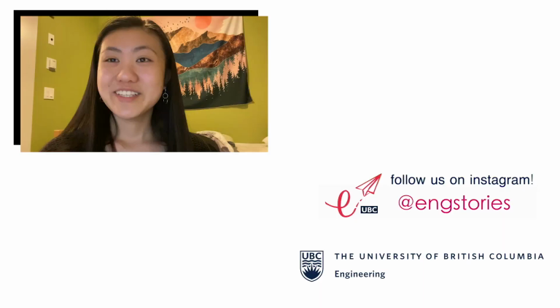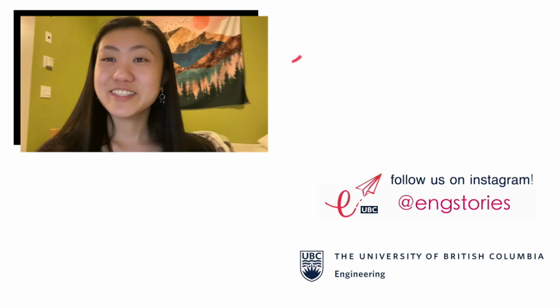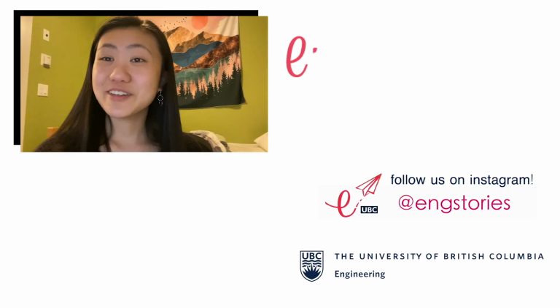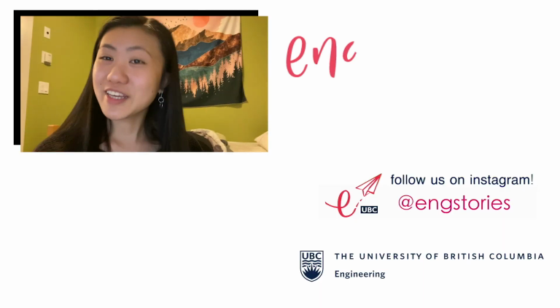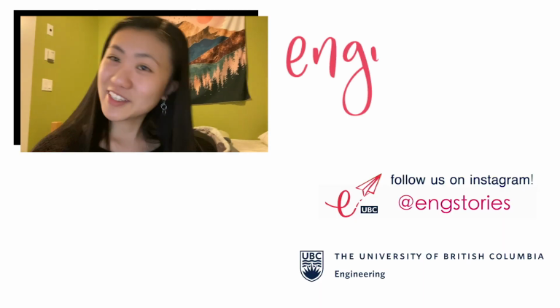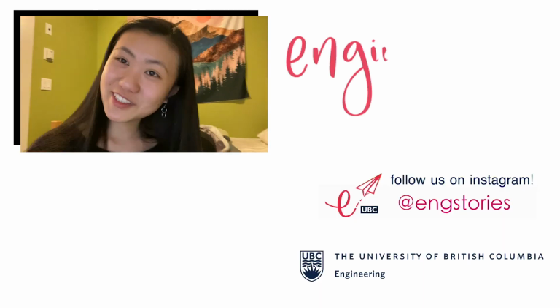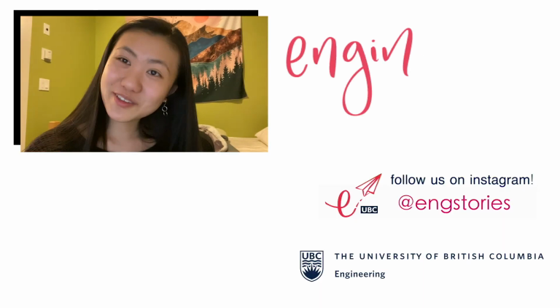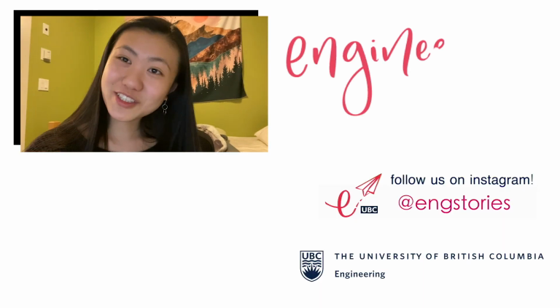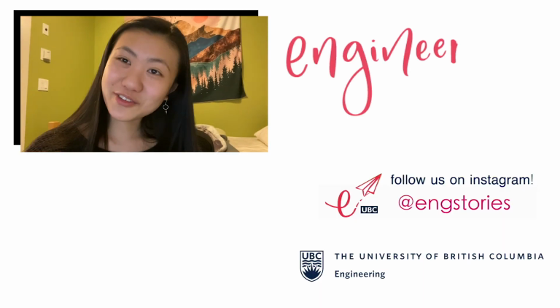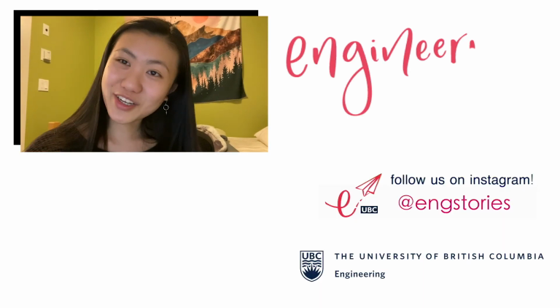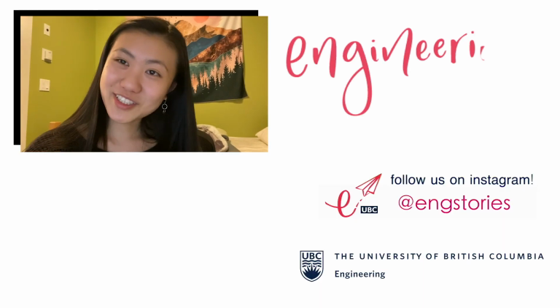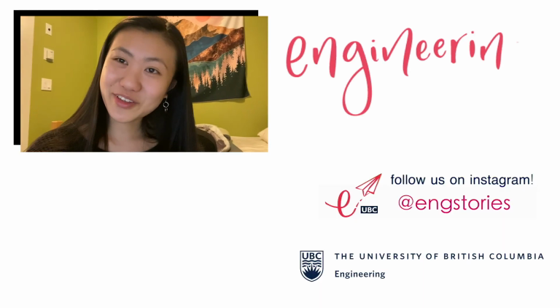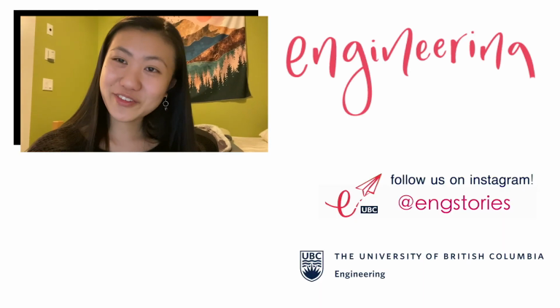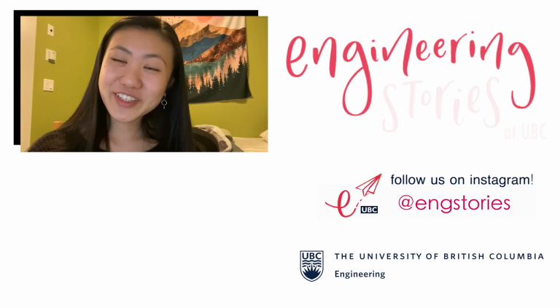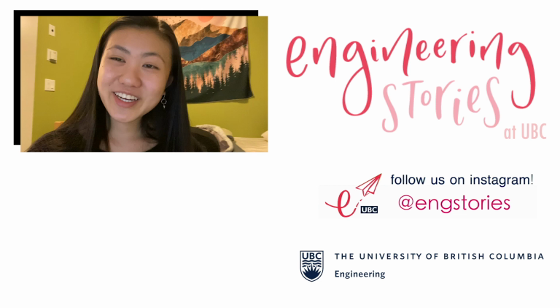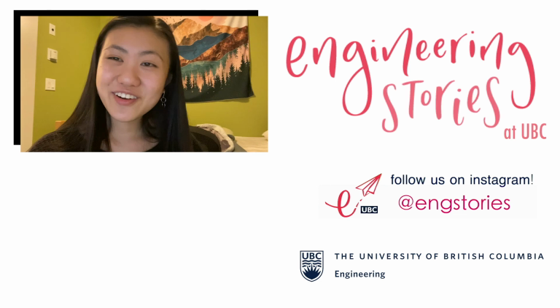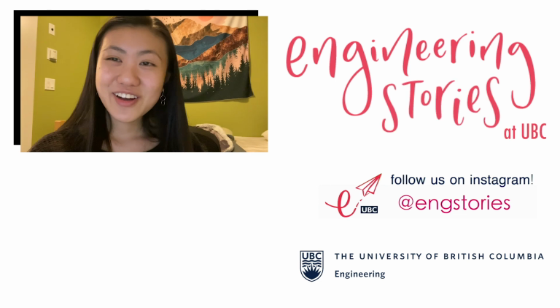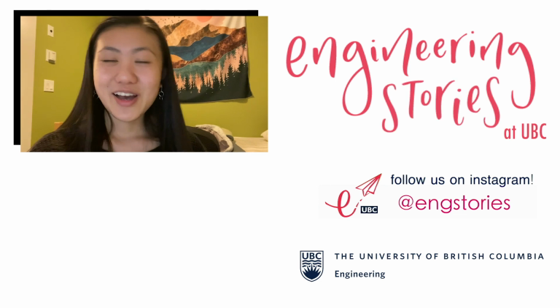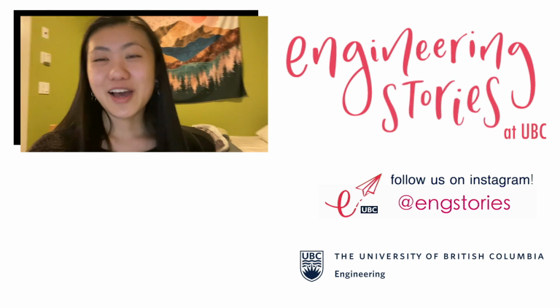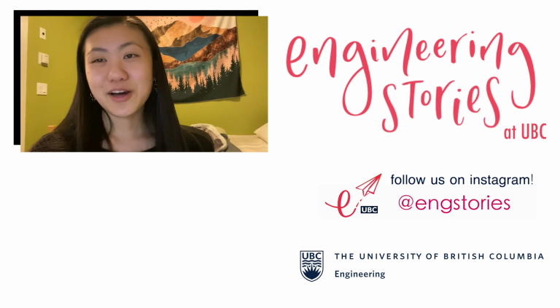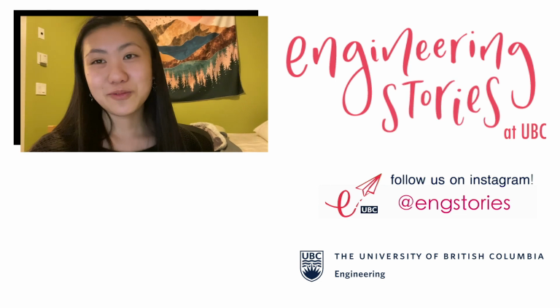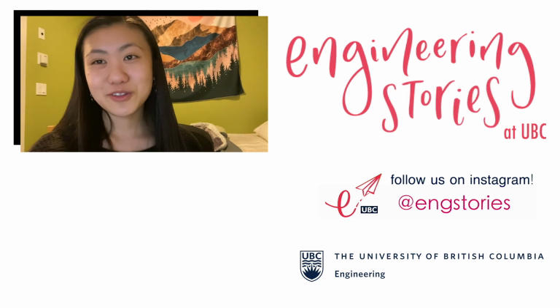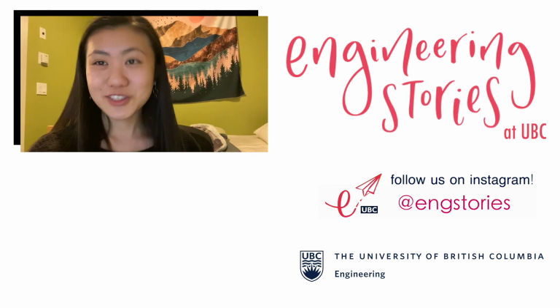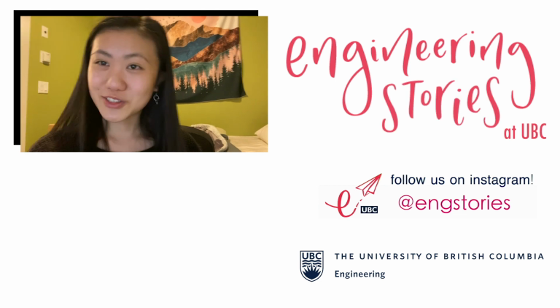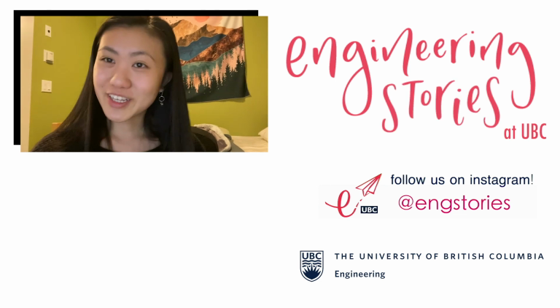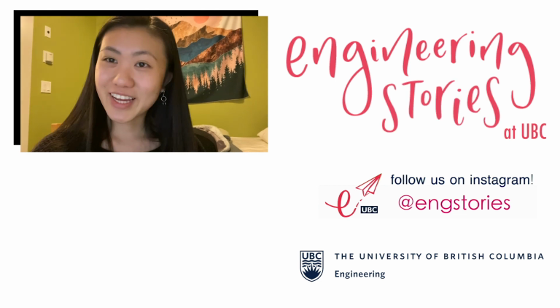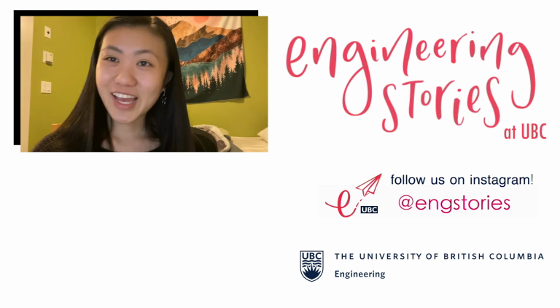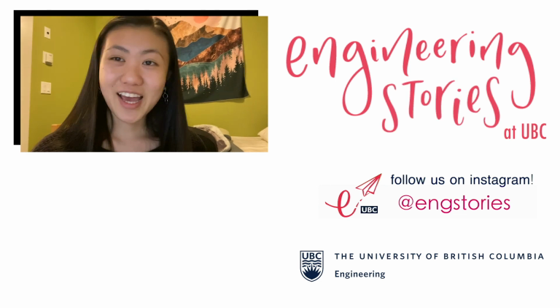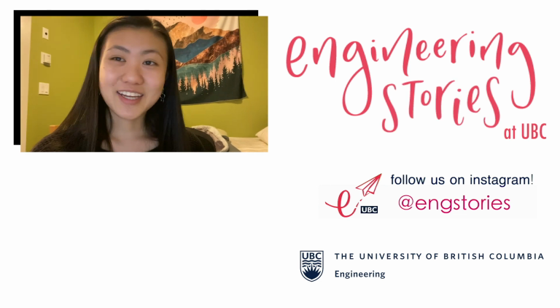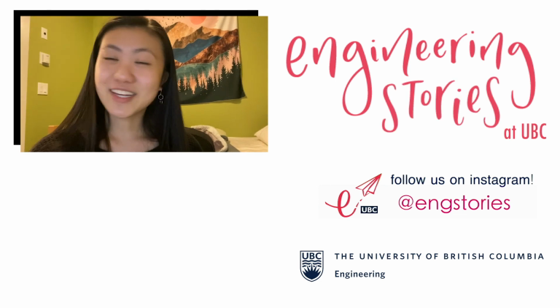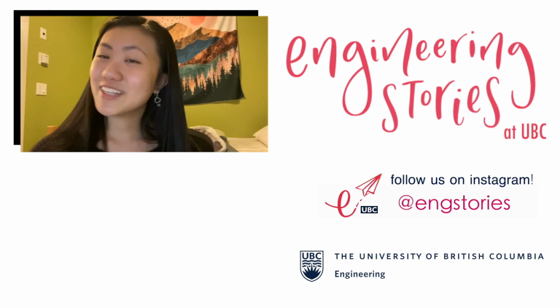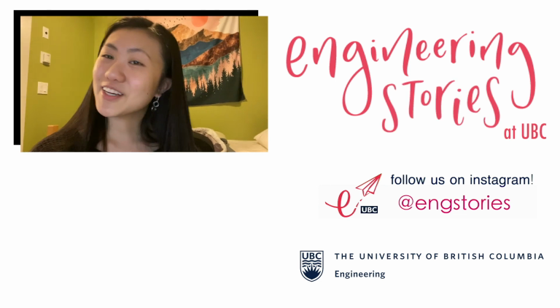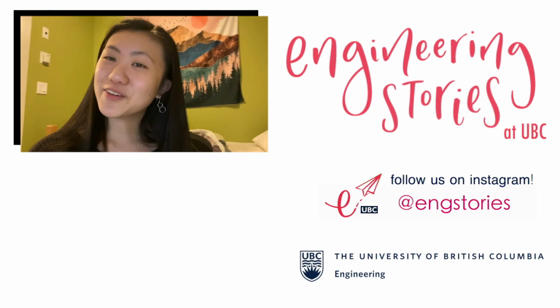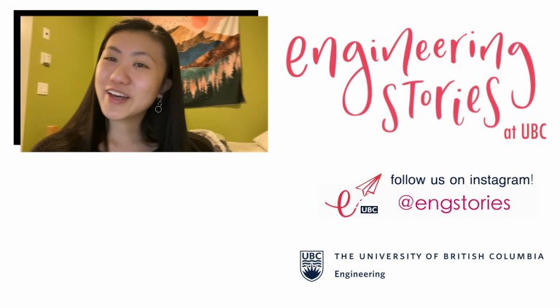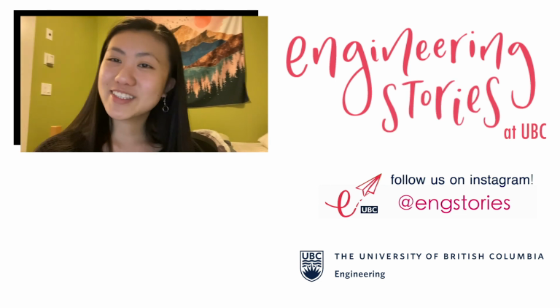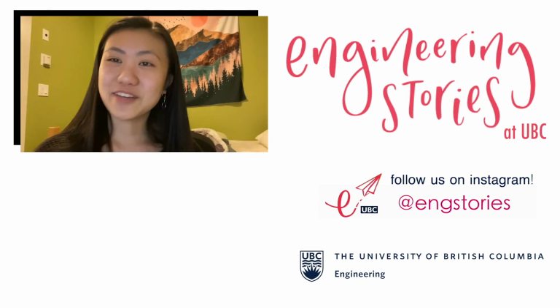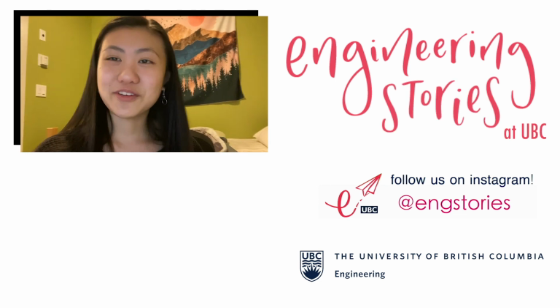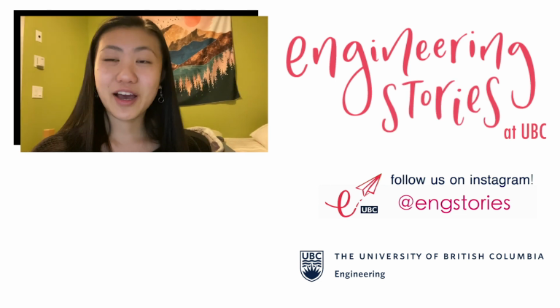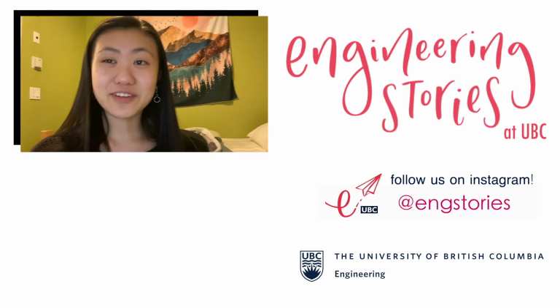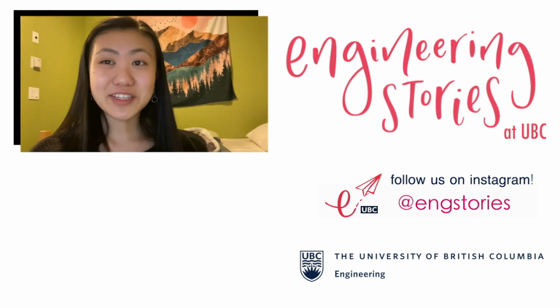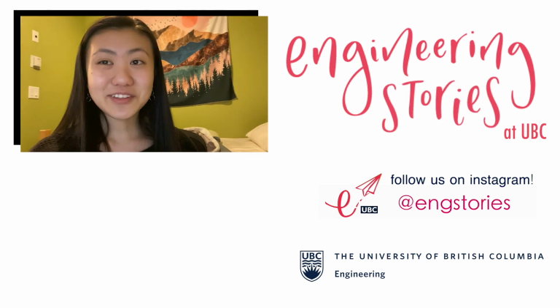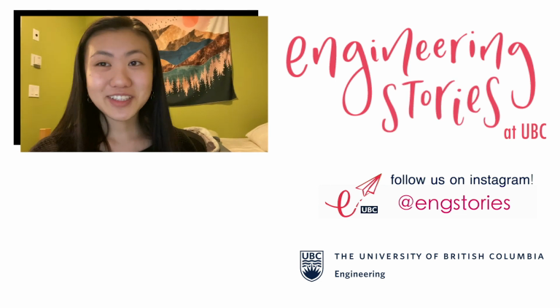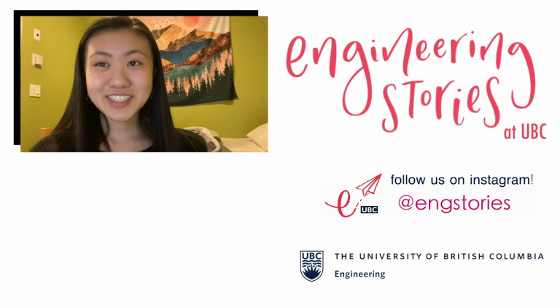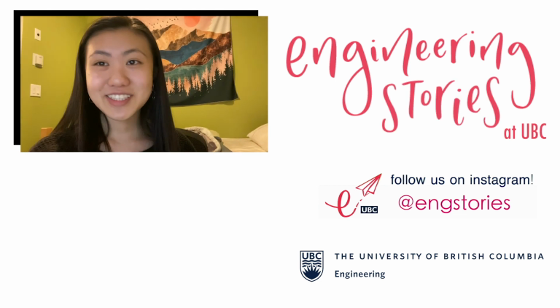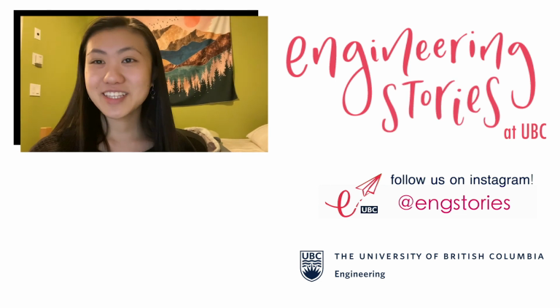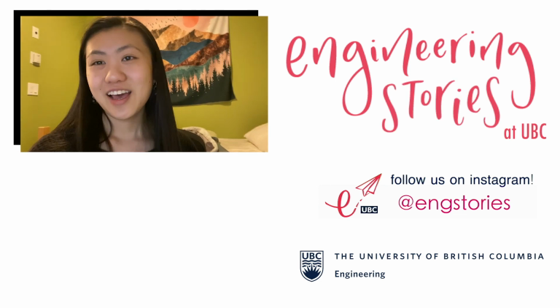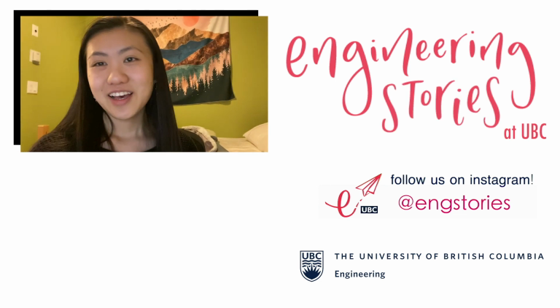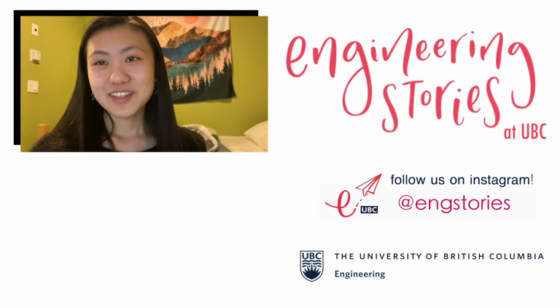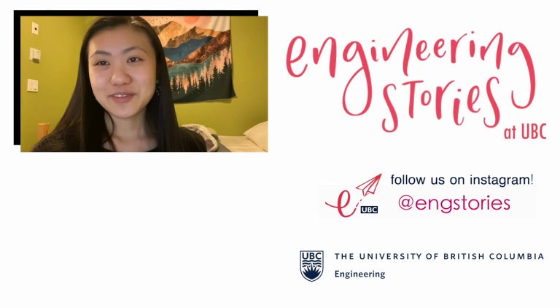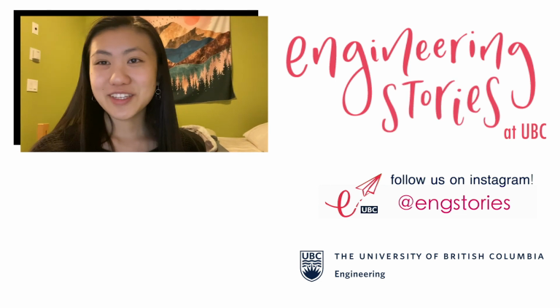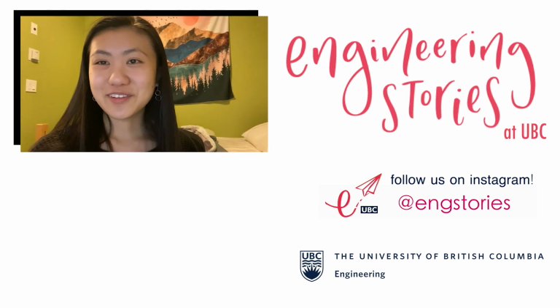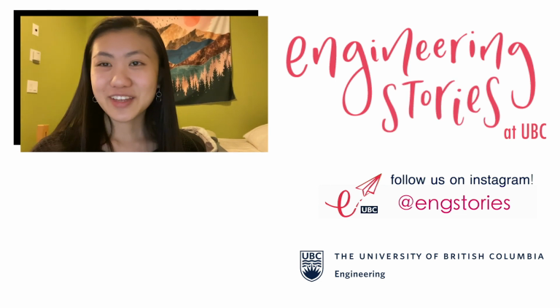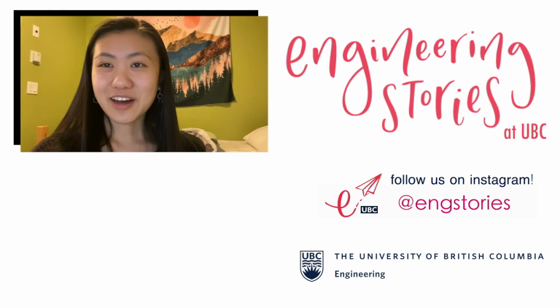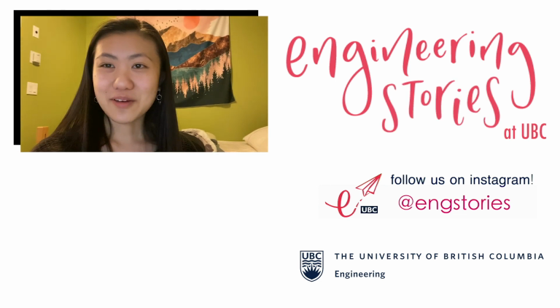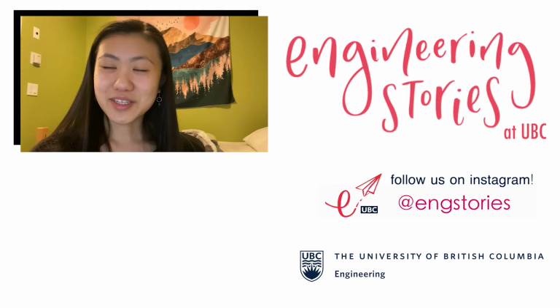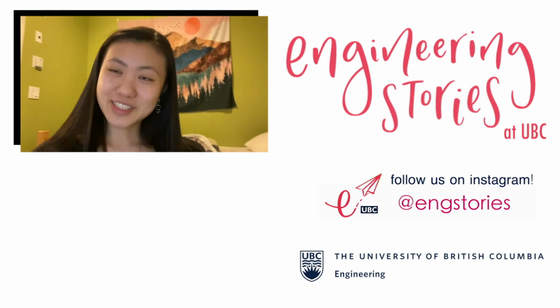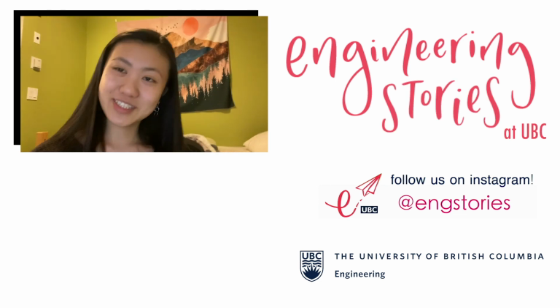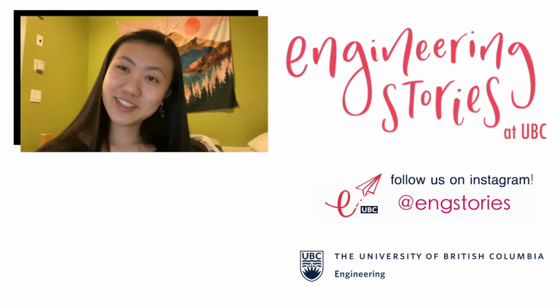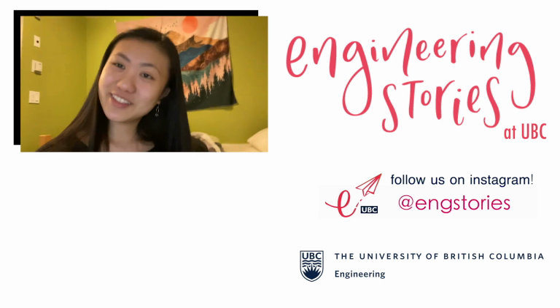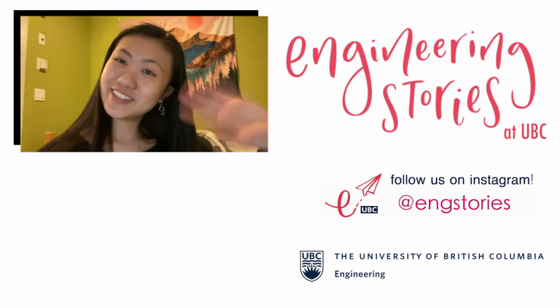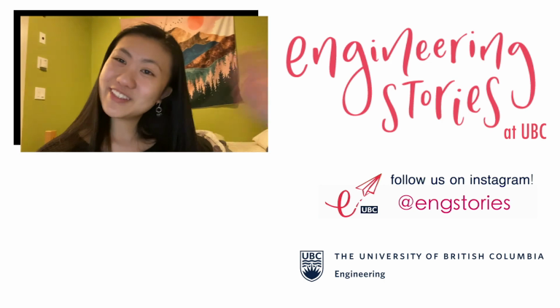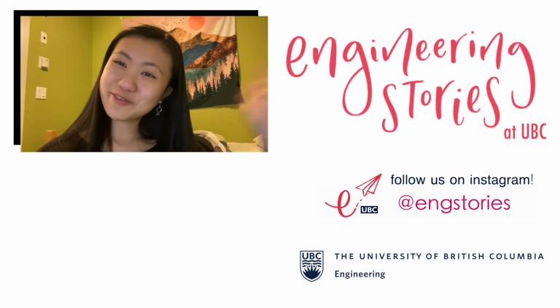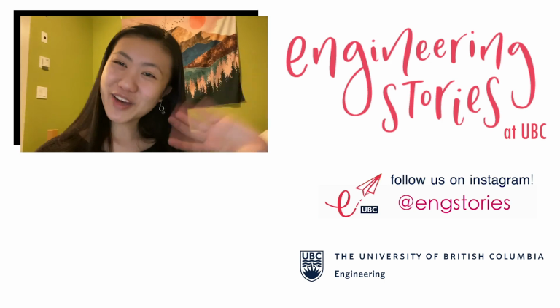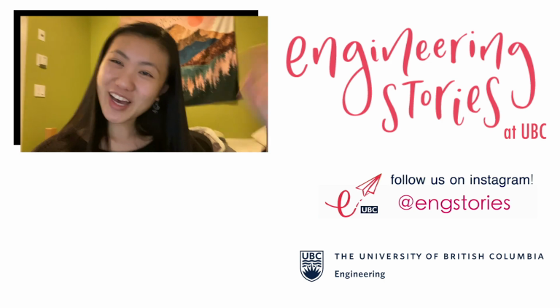Thank you so much for watching my video. I hope you enjoyed it. And as always, if you have any questions, let me know in the comments. Bye!